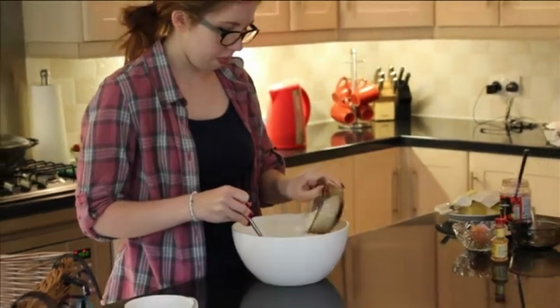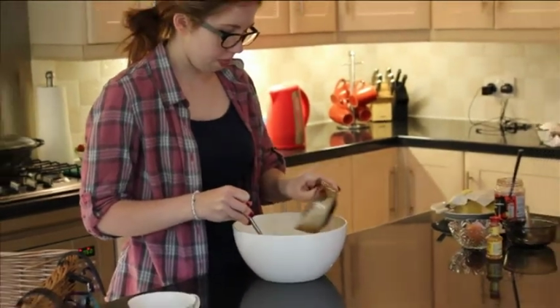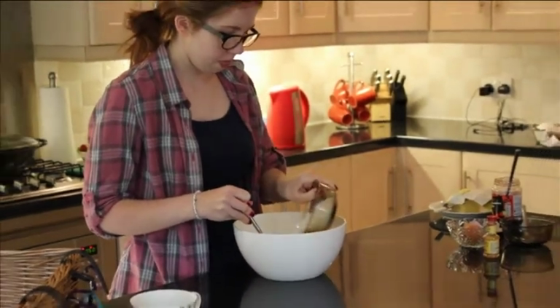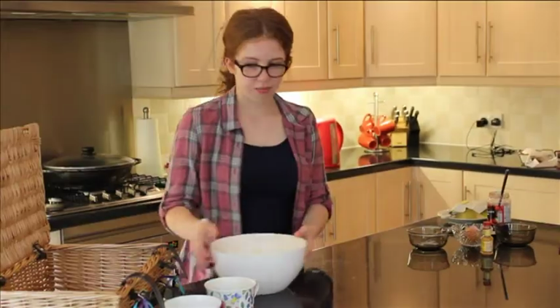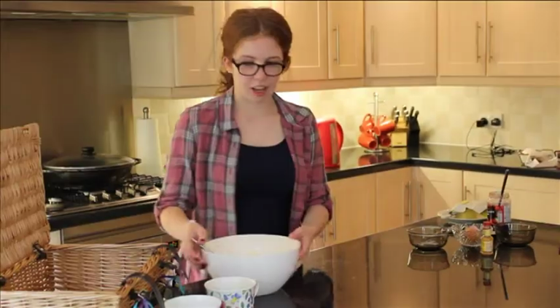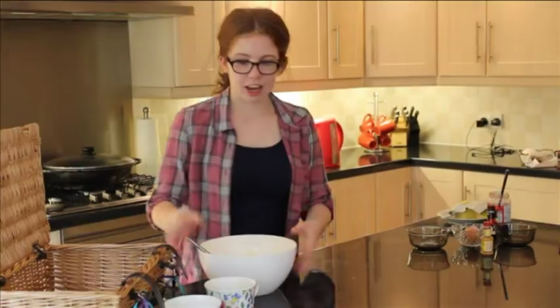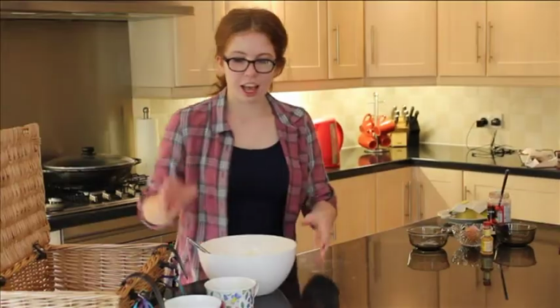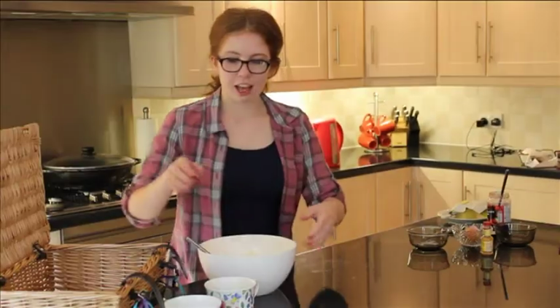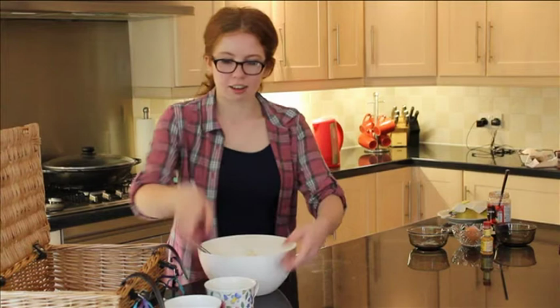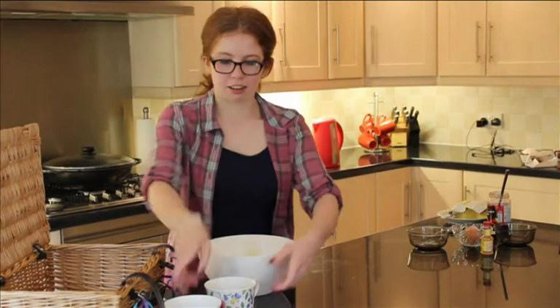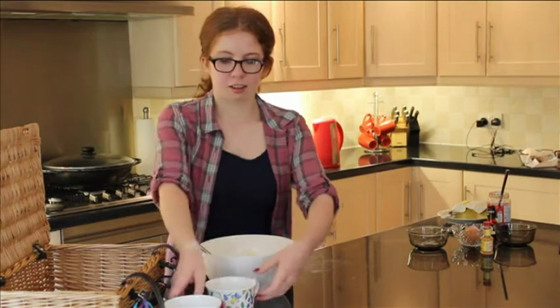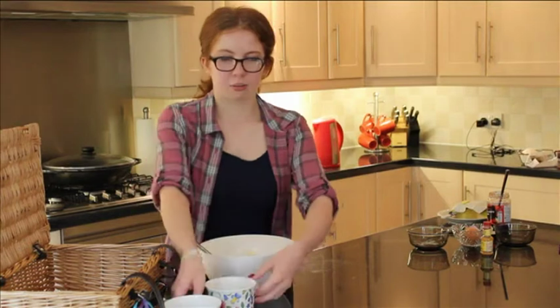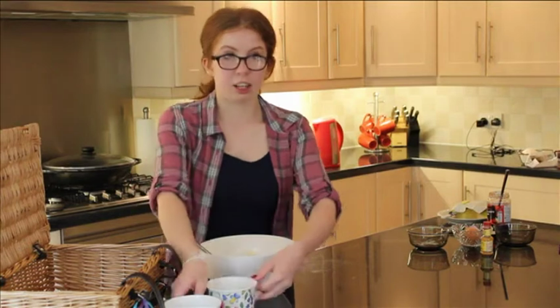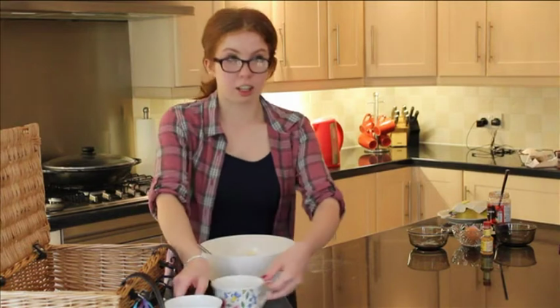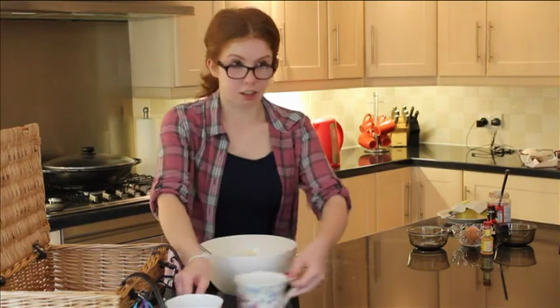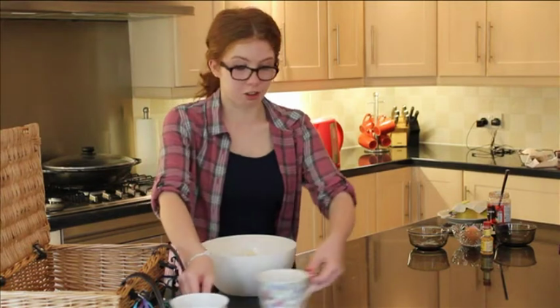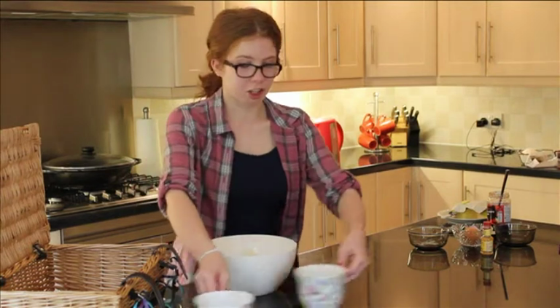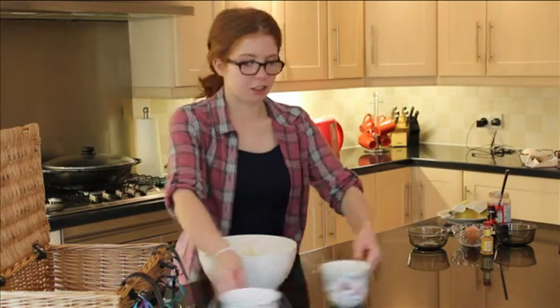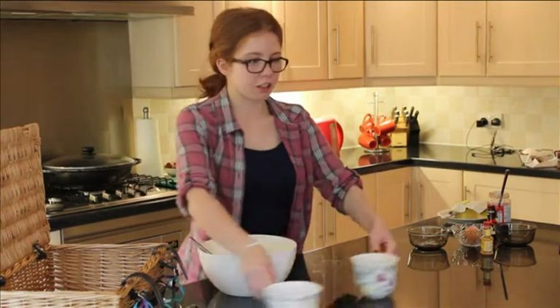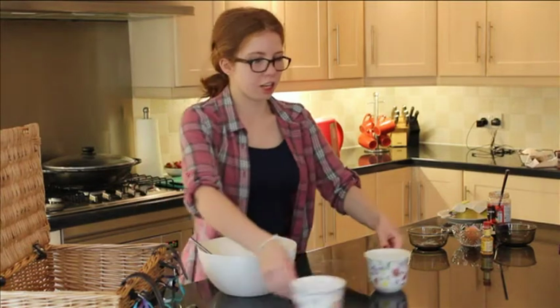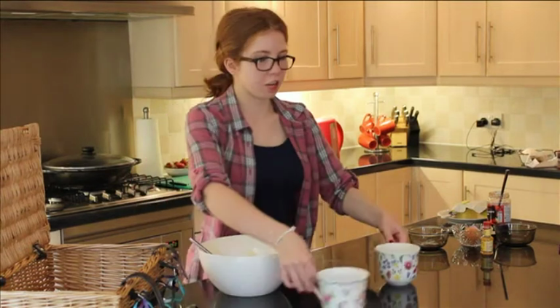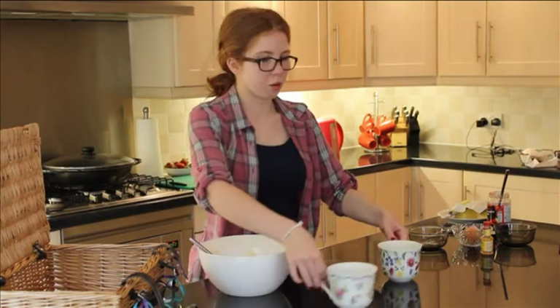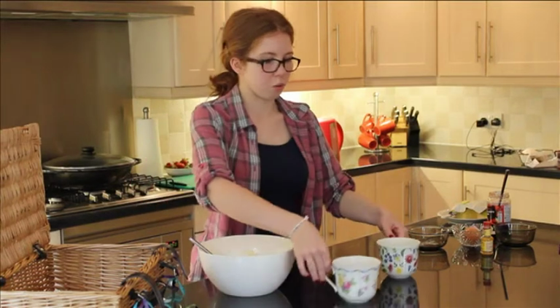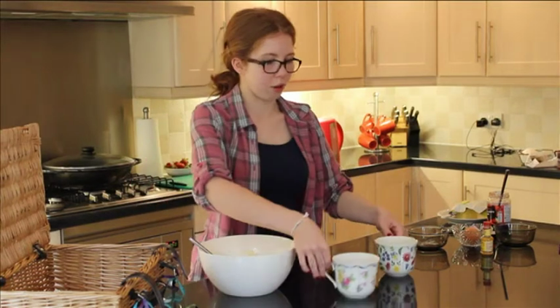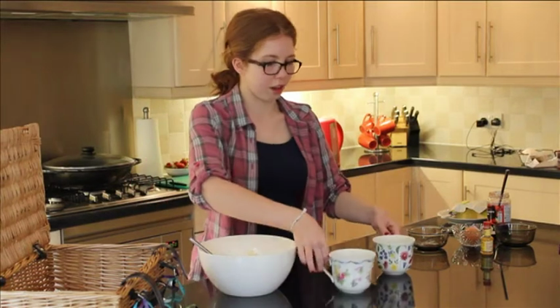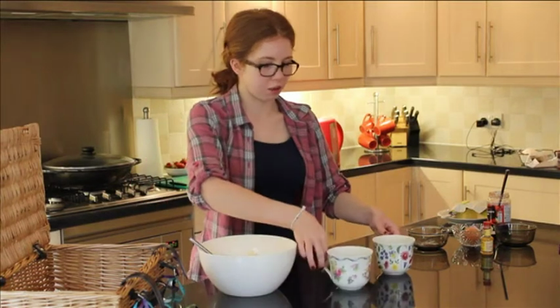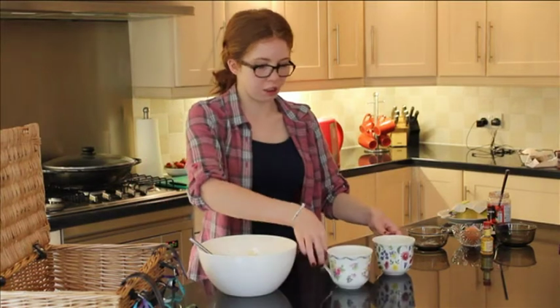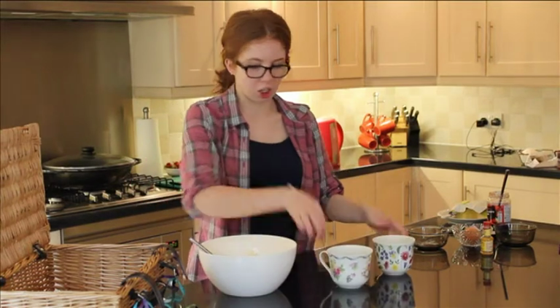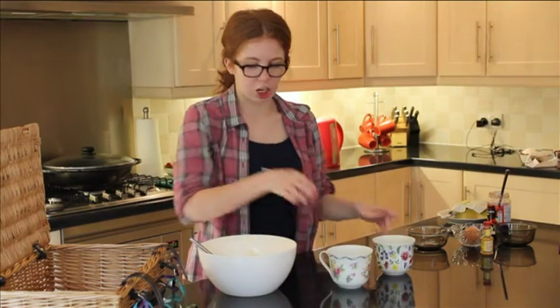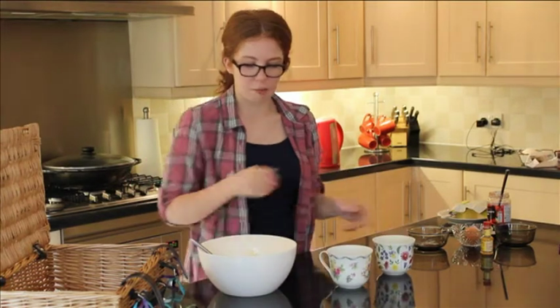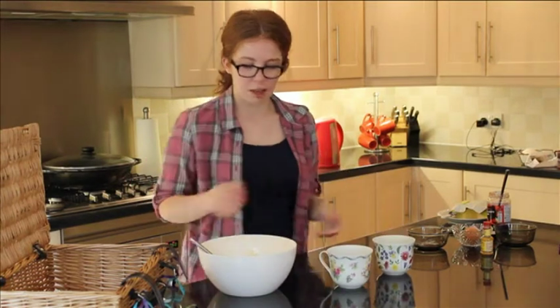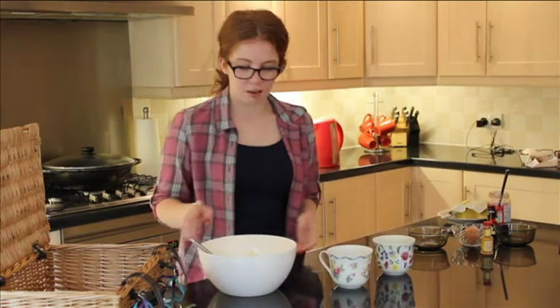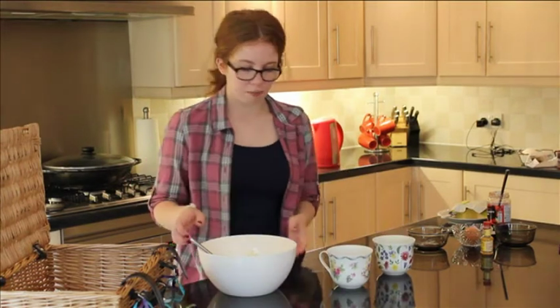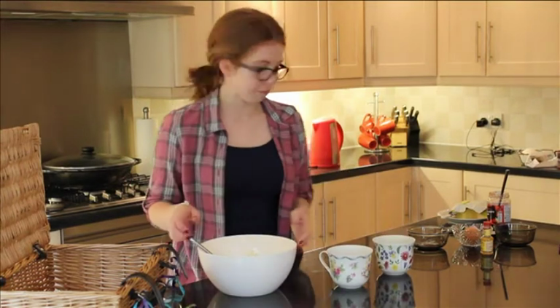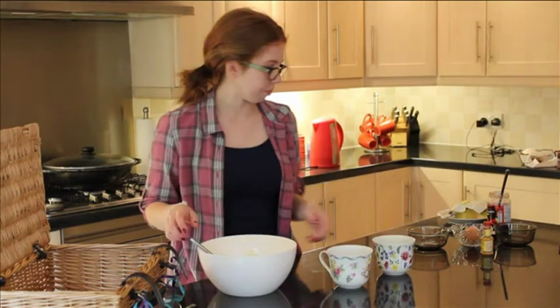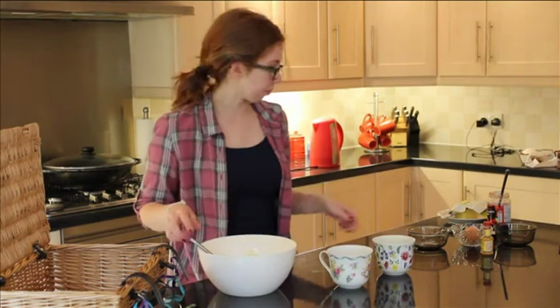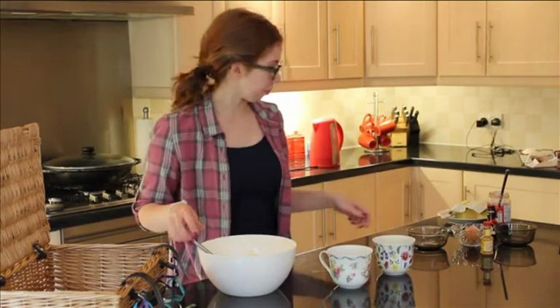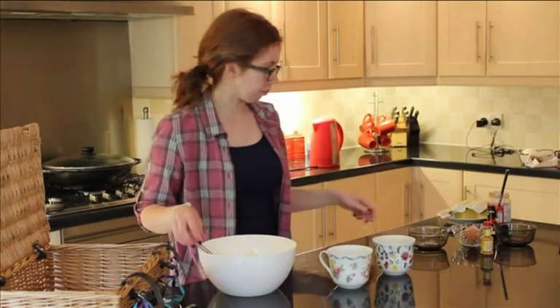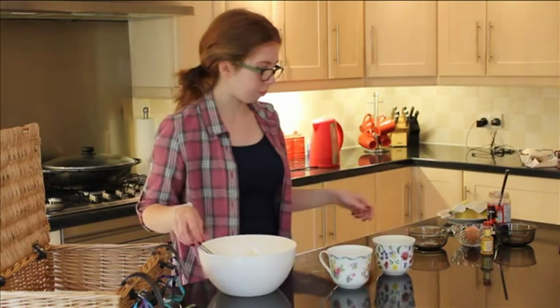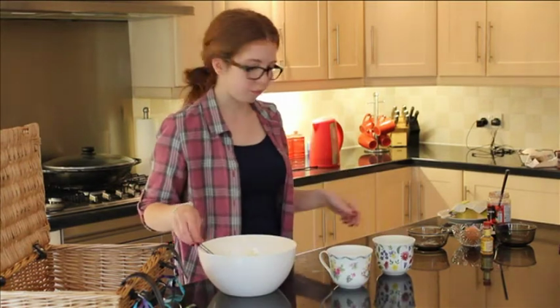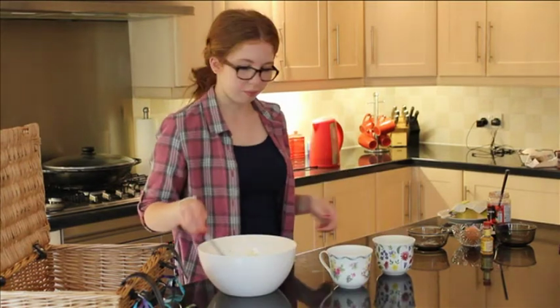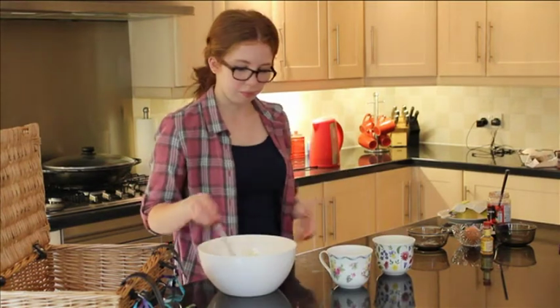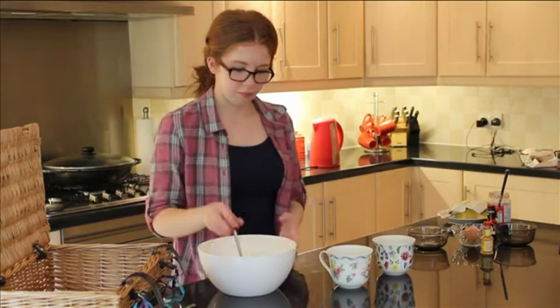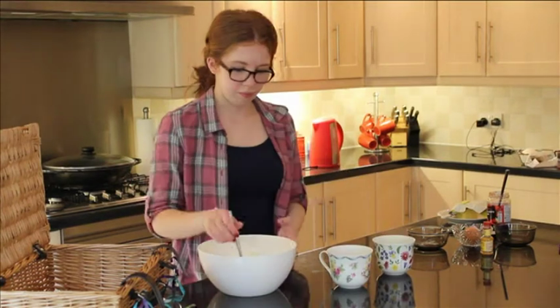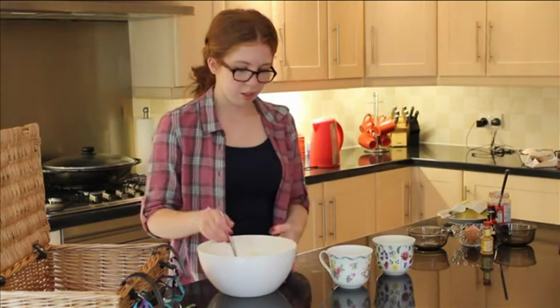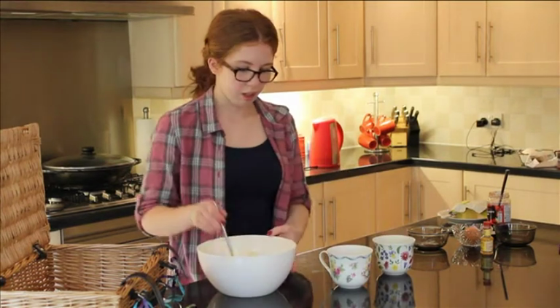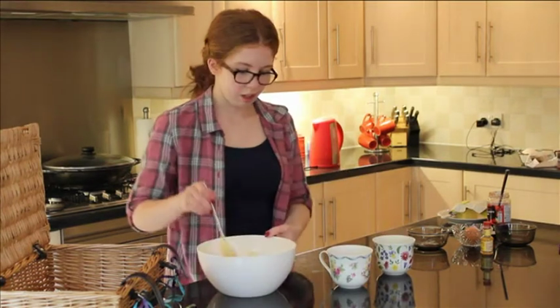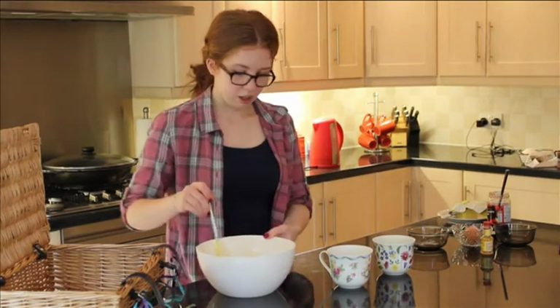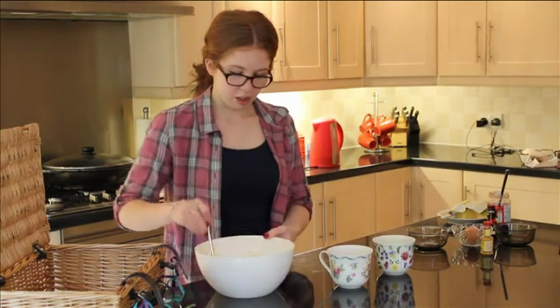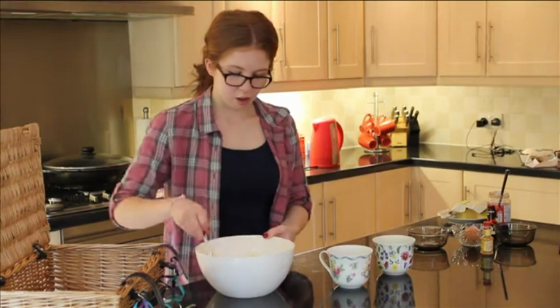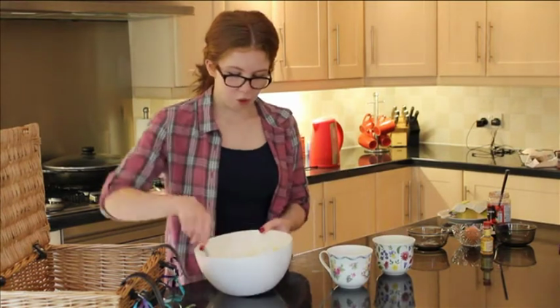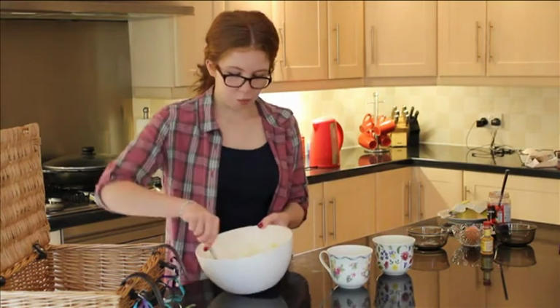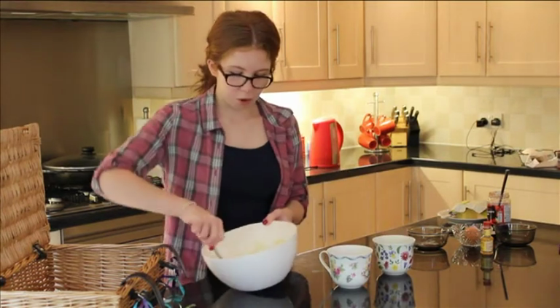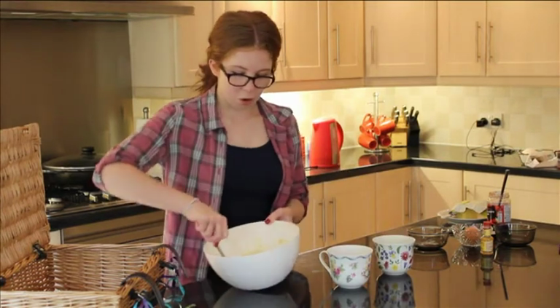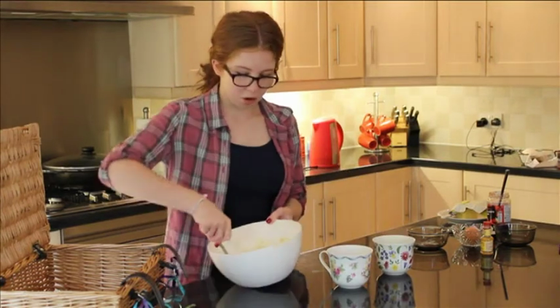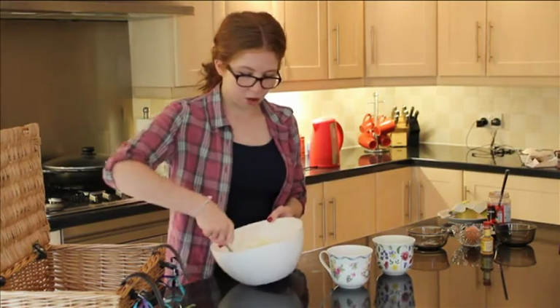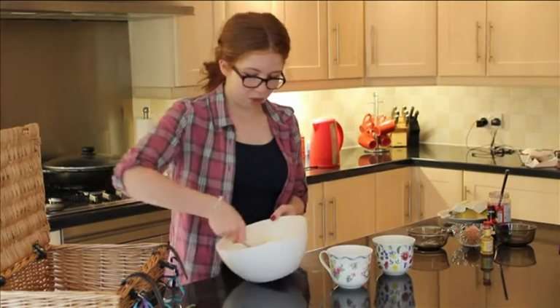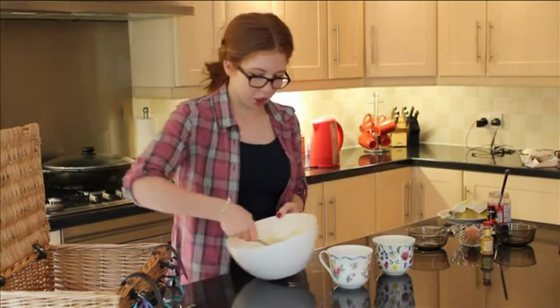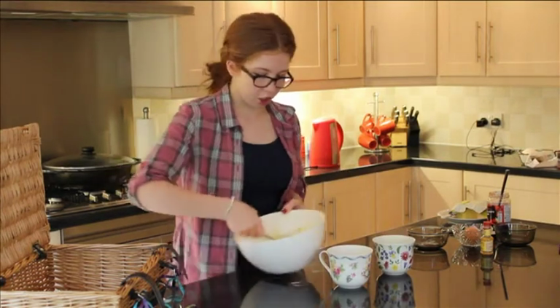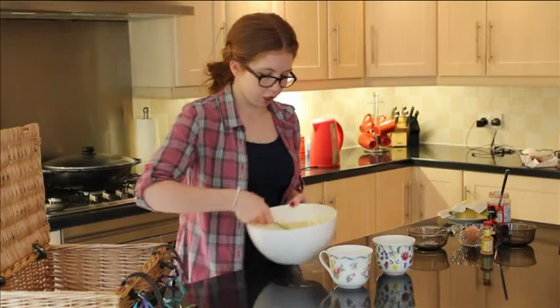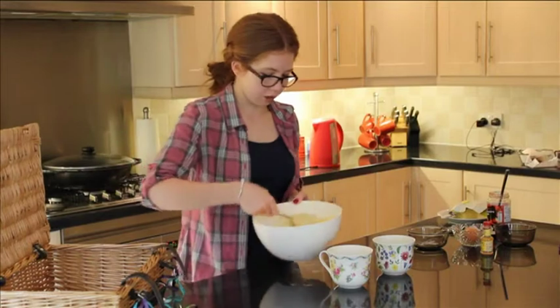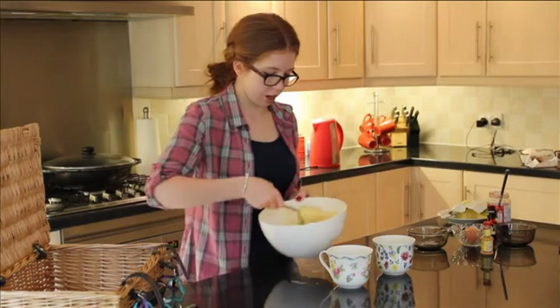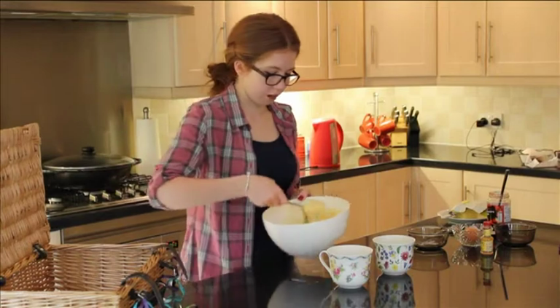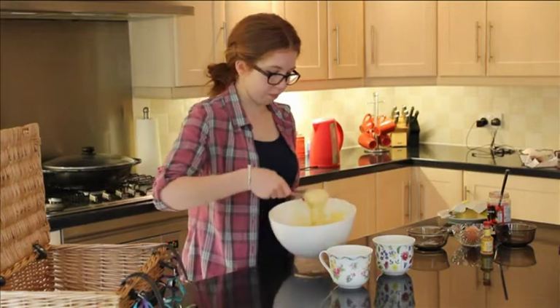Bring your greased teacups back — with the jam already in the bottom — and spoon the batter mixture in on top.